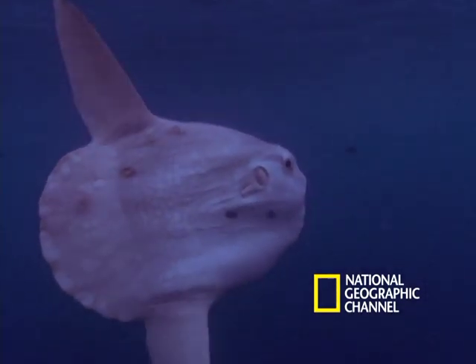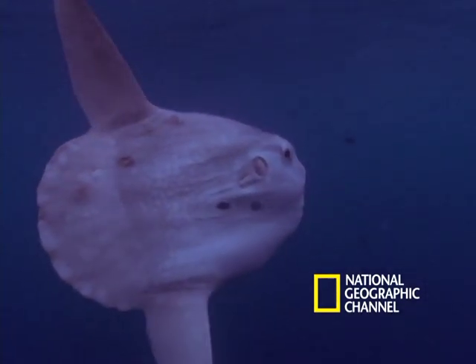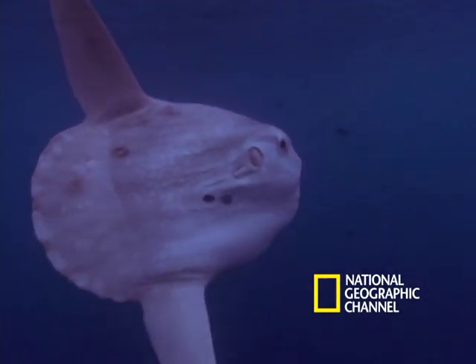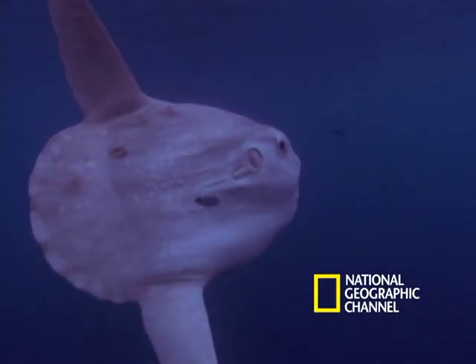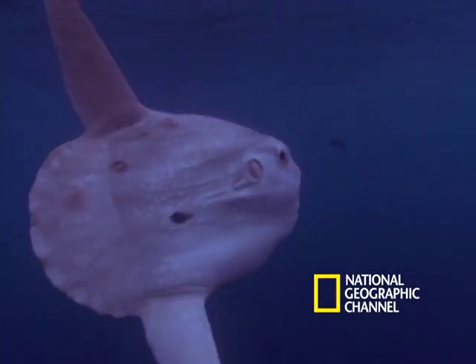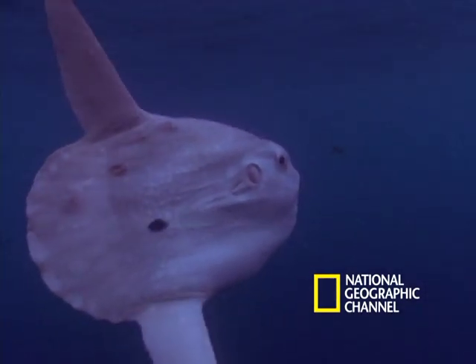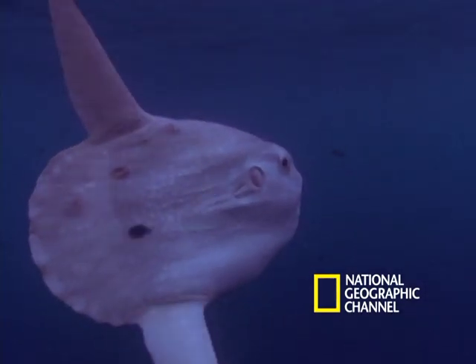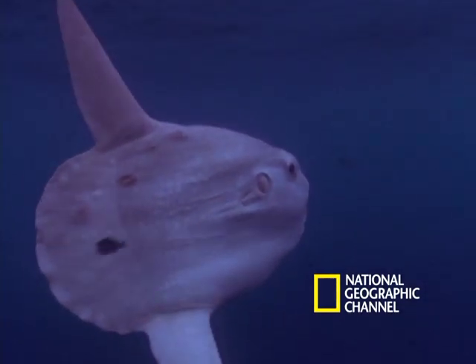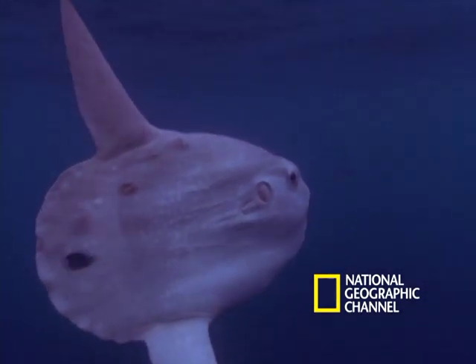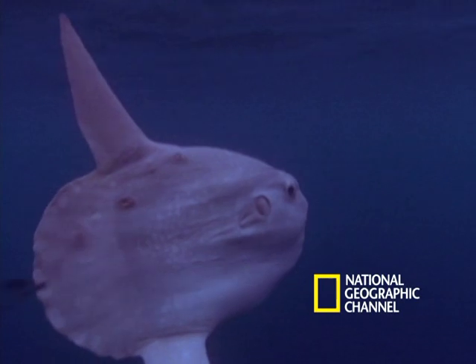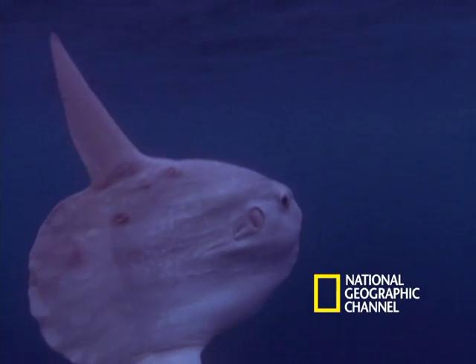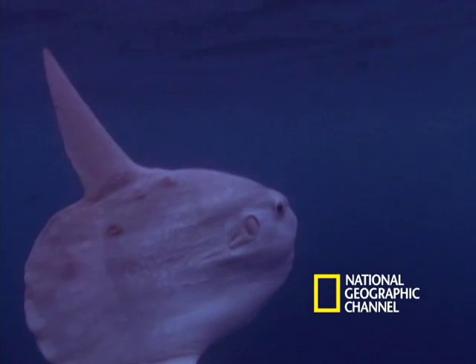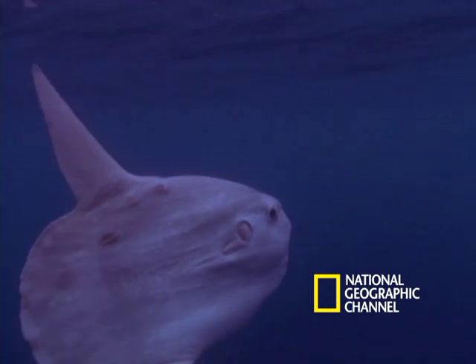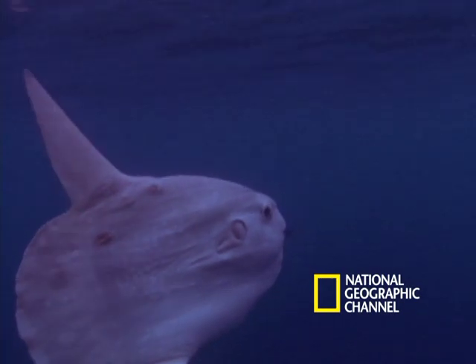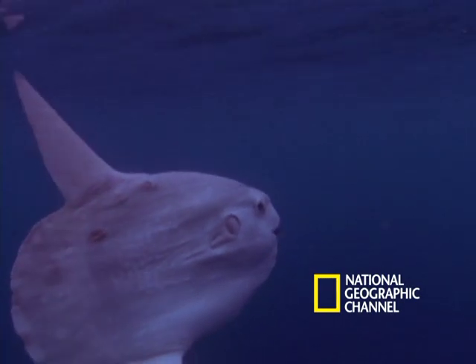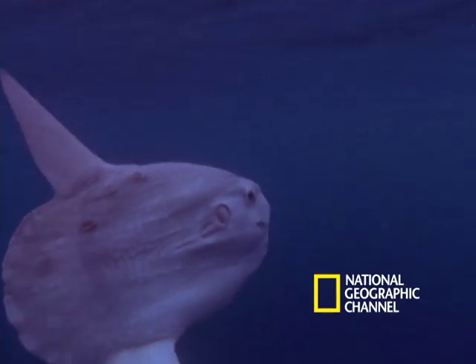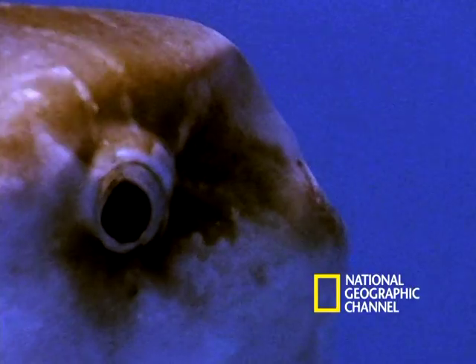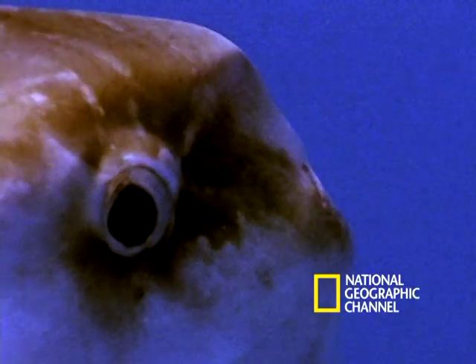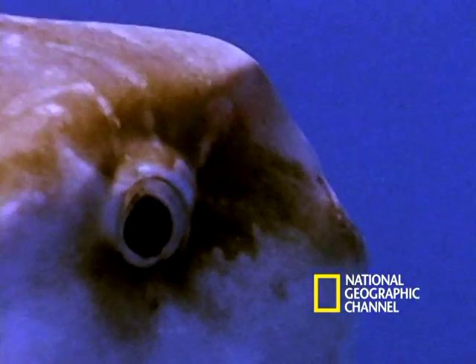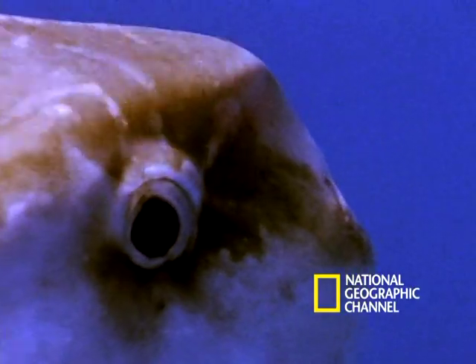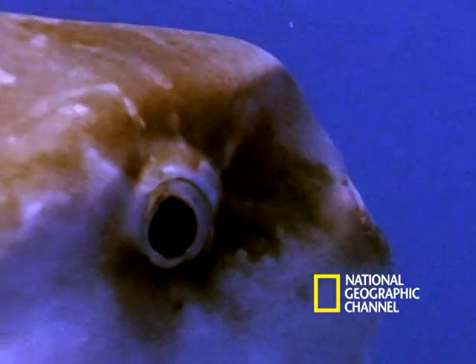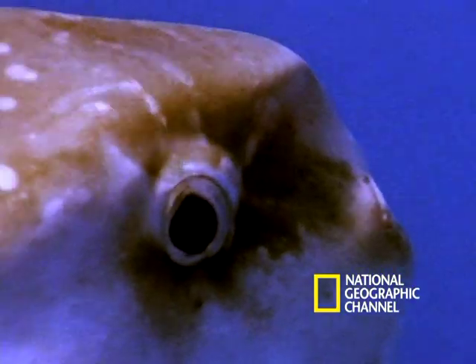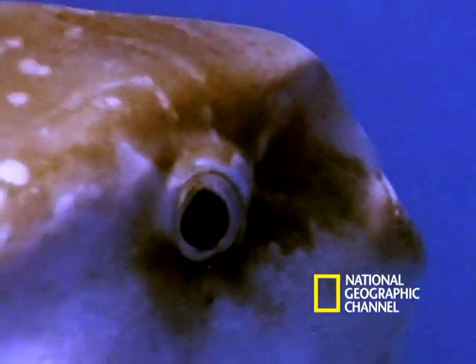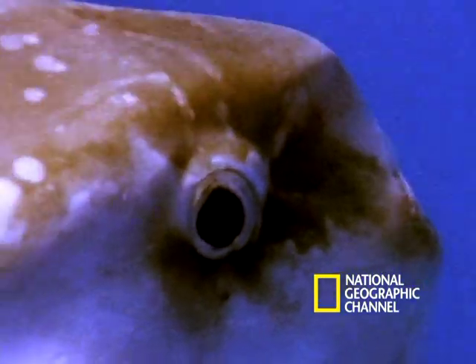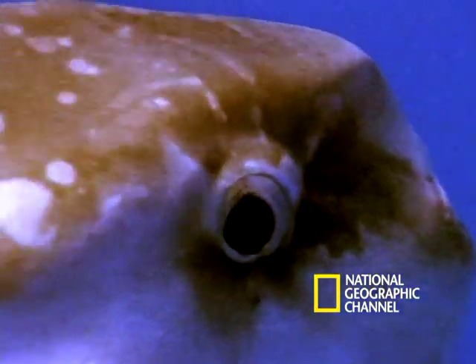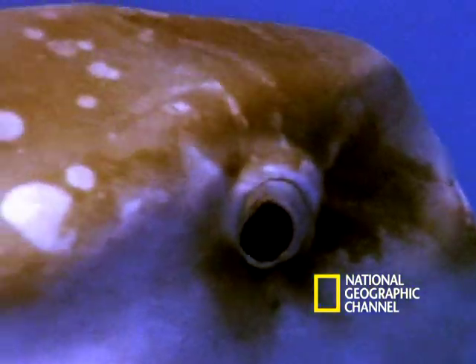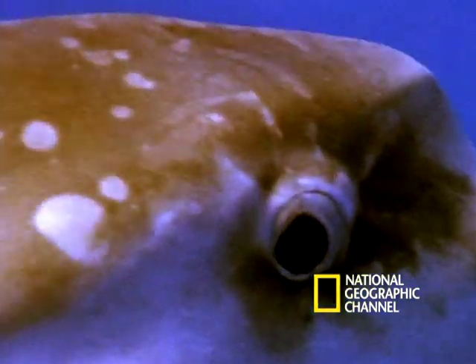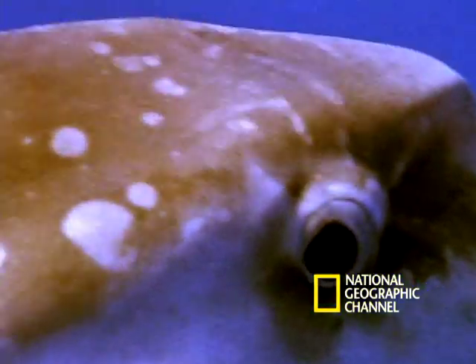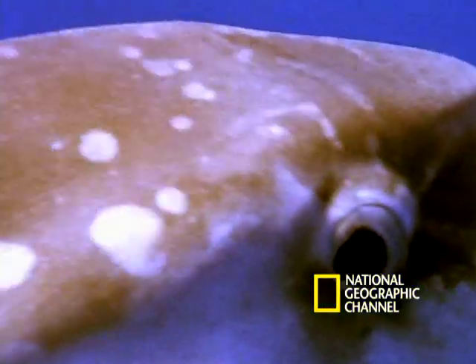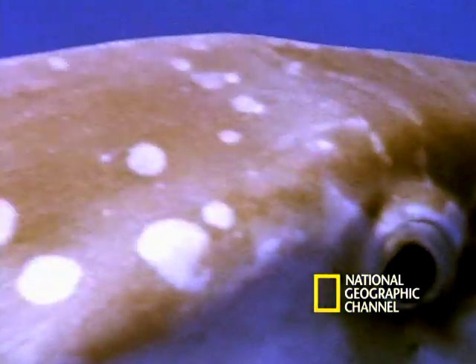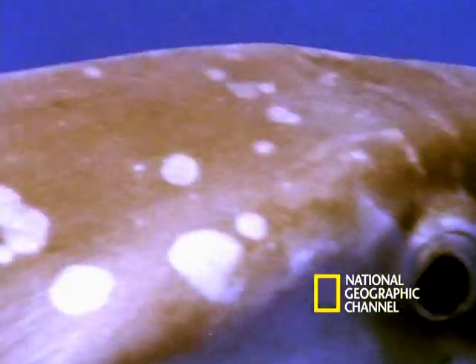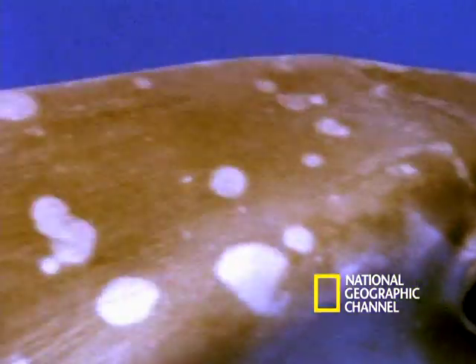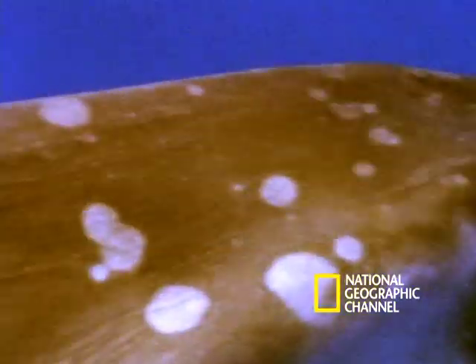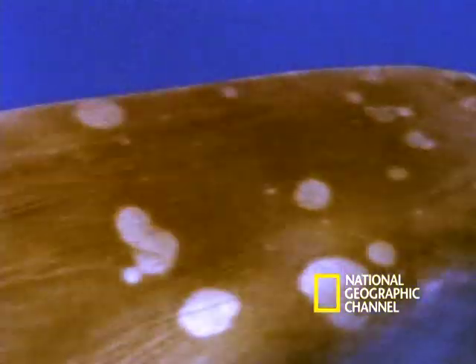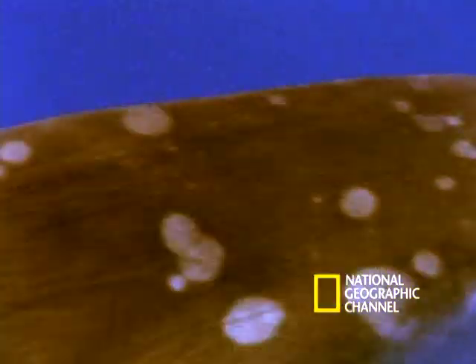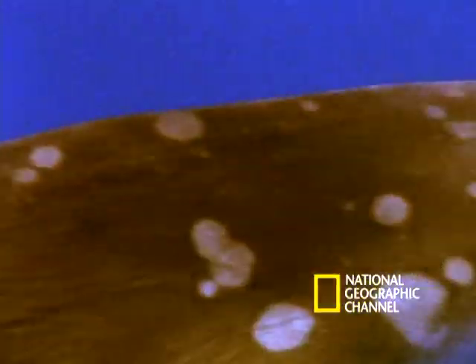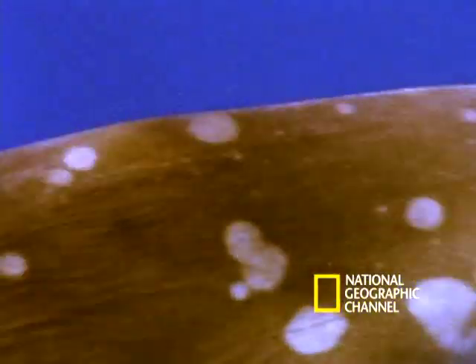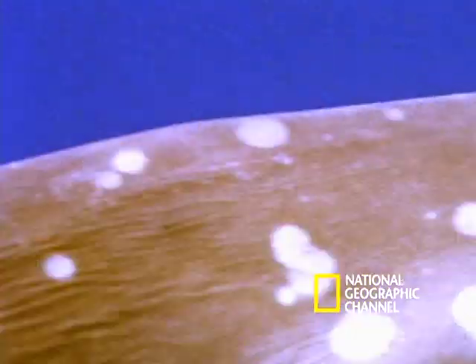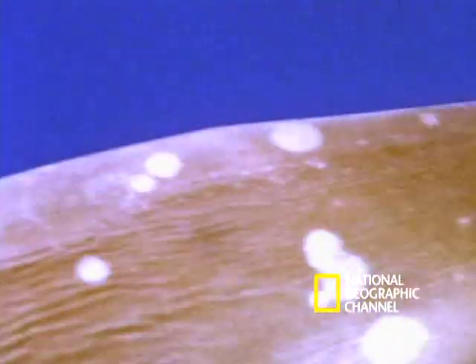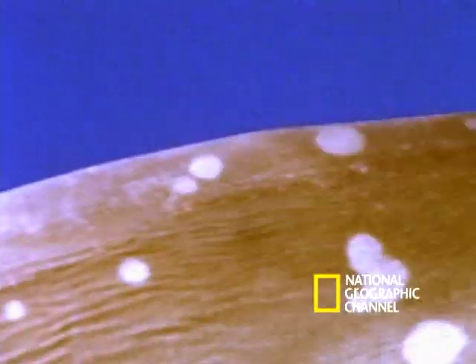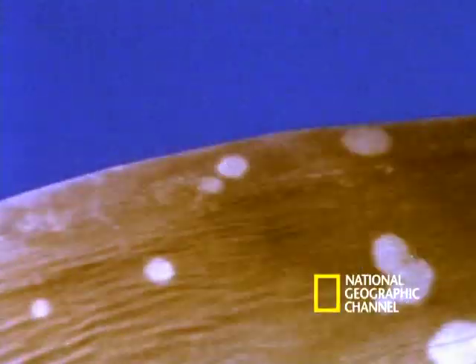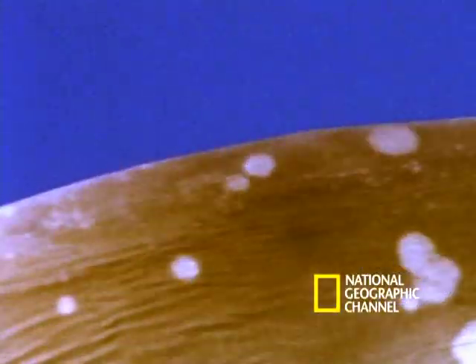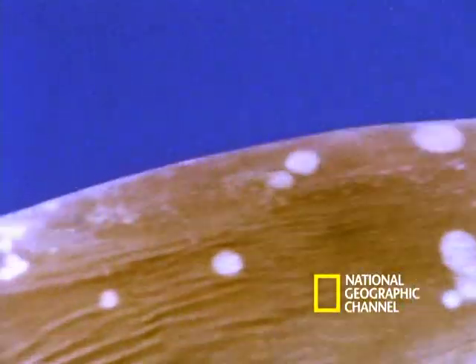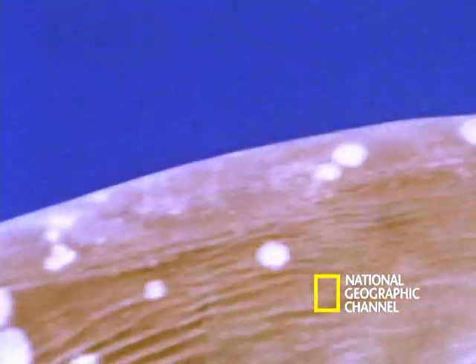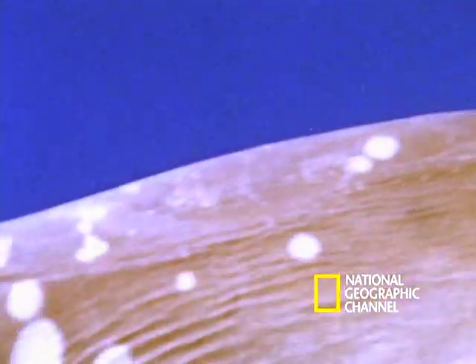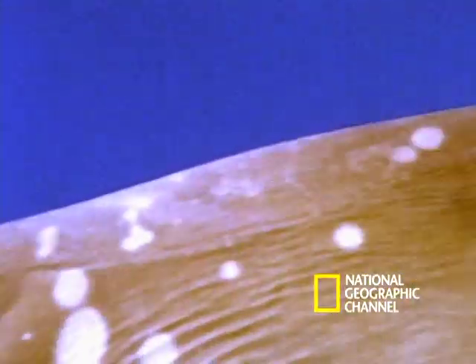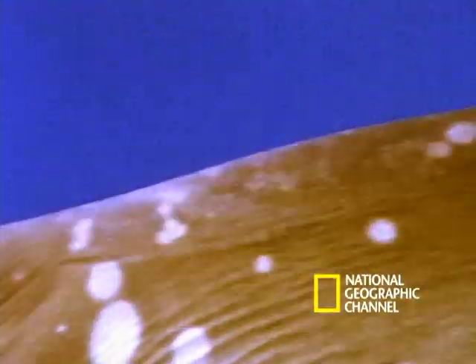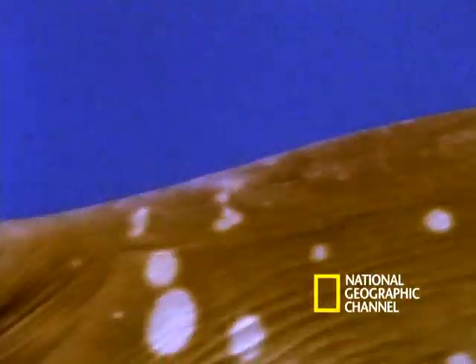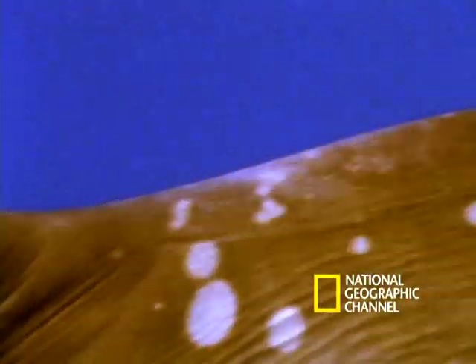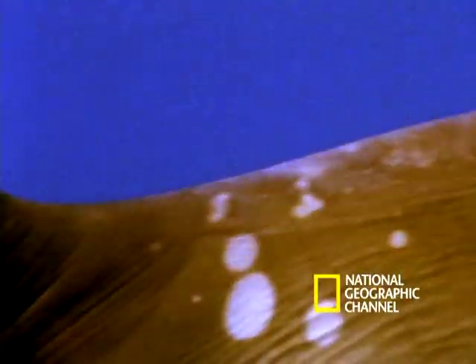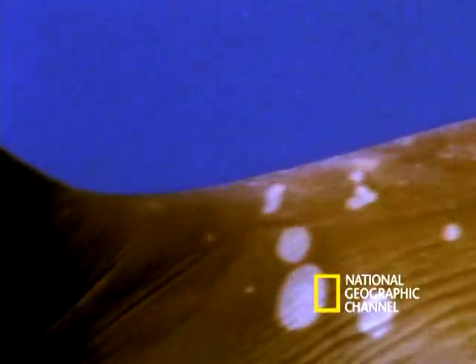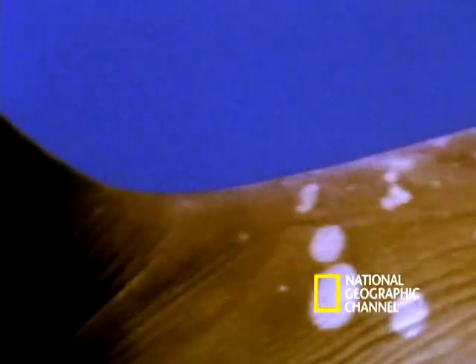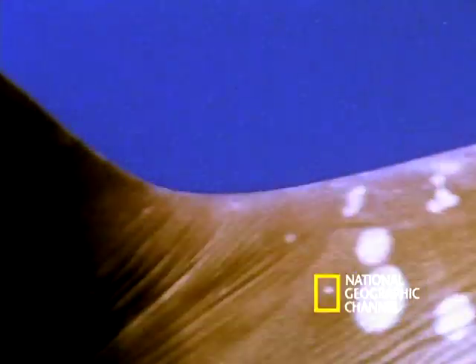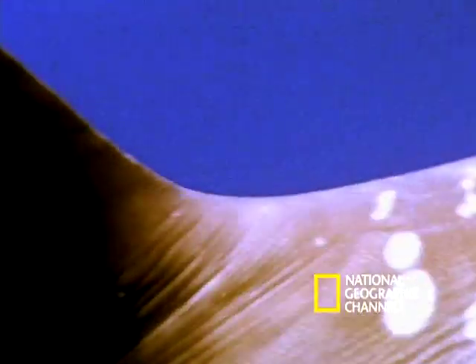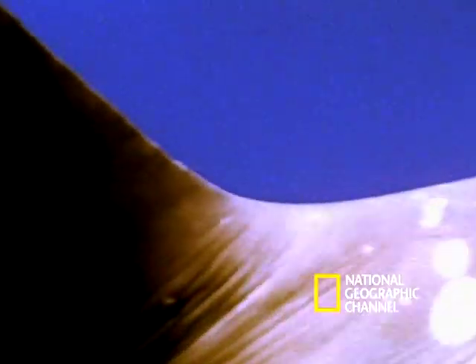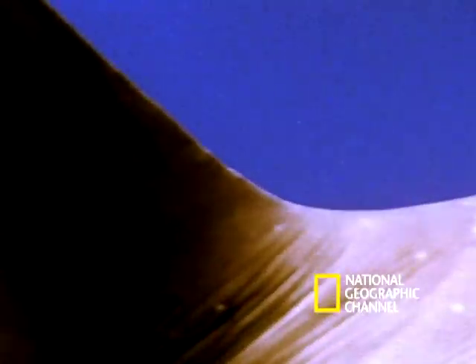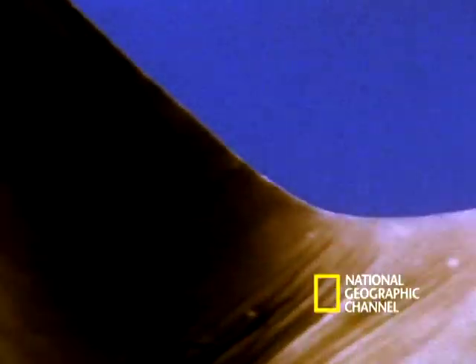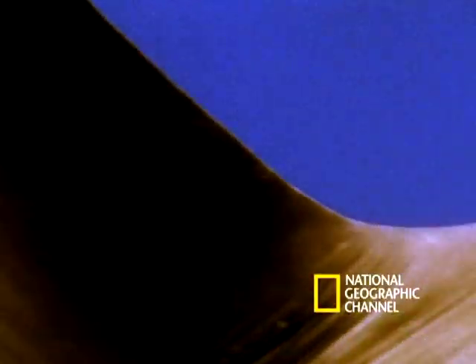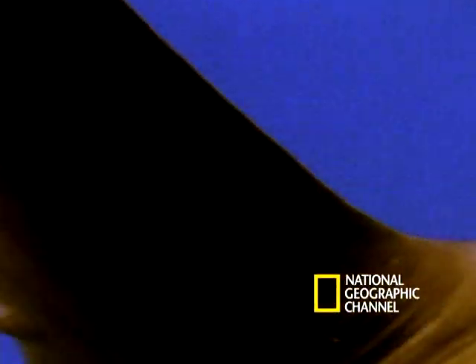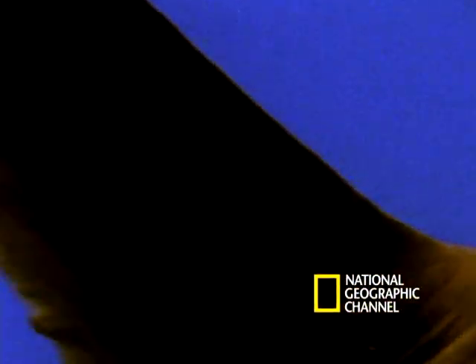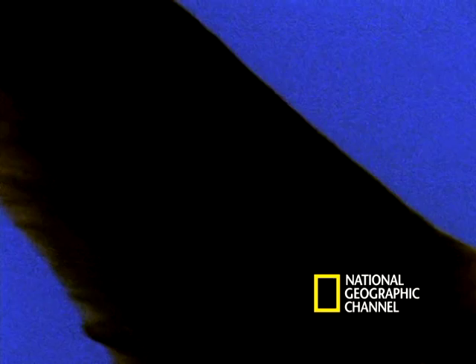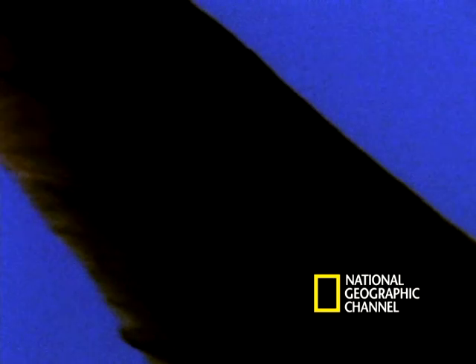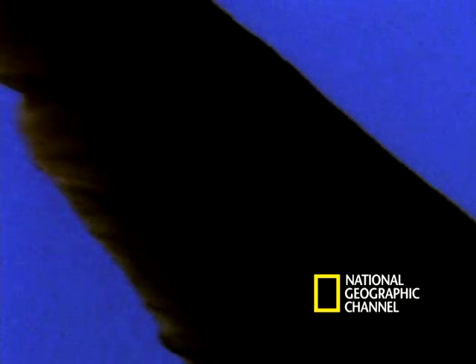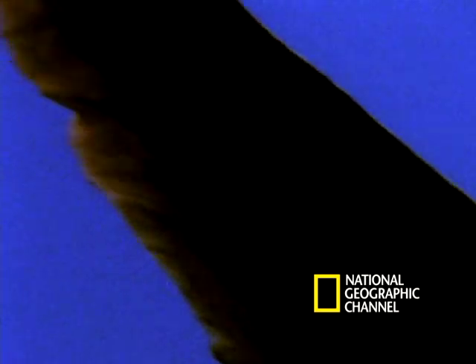It looks like a massive swimming head, but can move with surprising speed, thanks to its large fins.